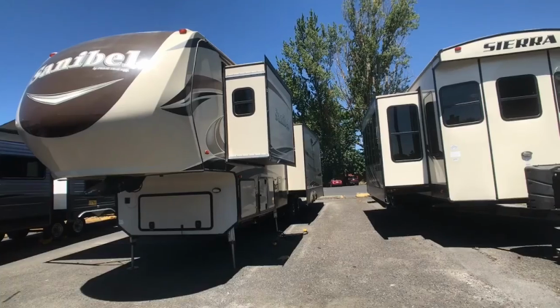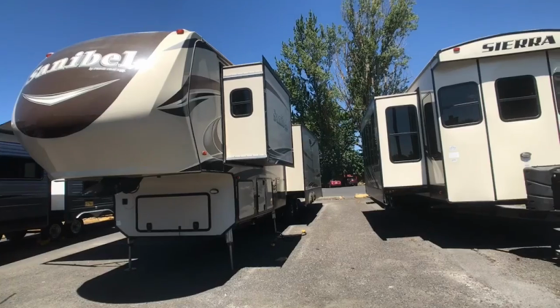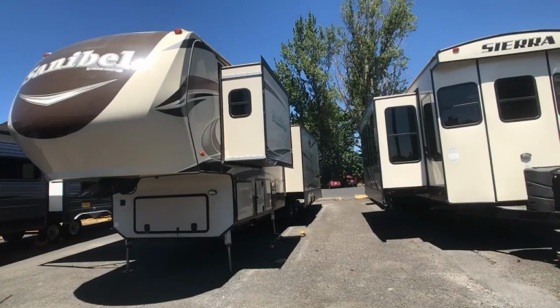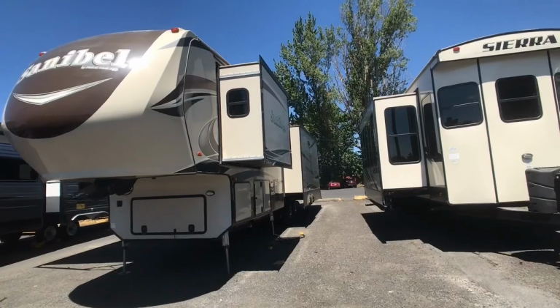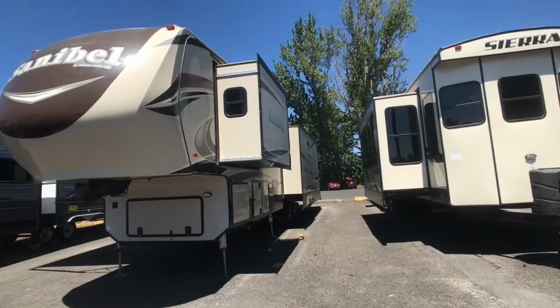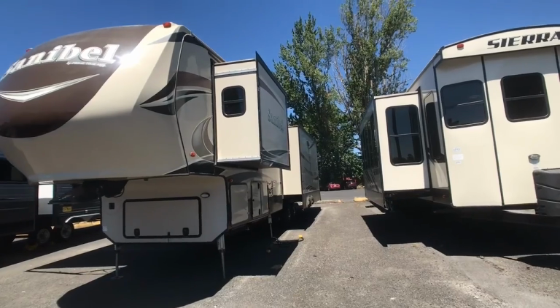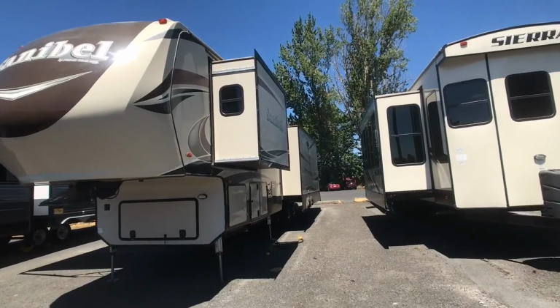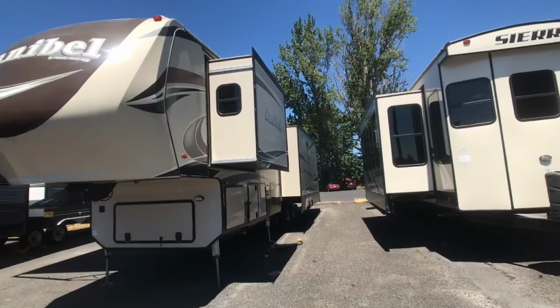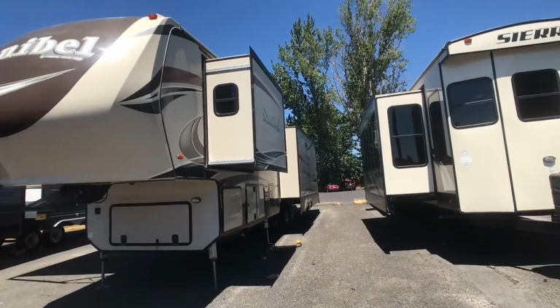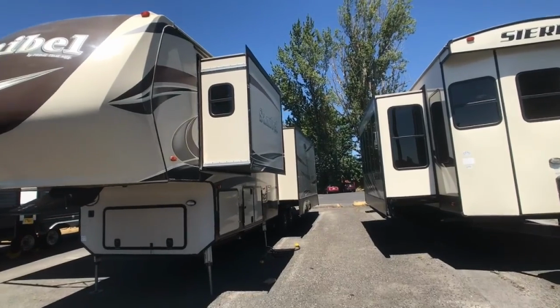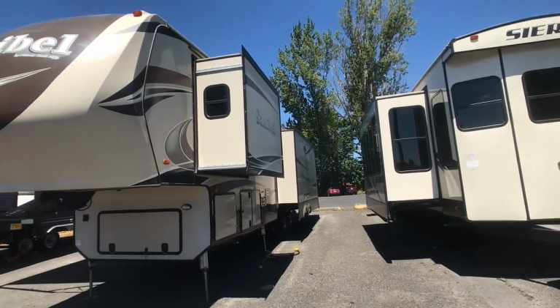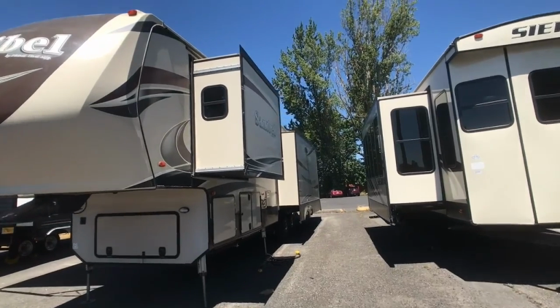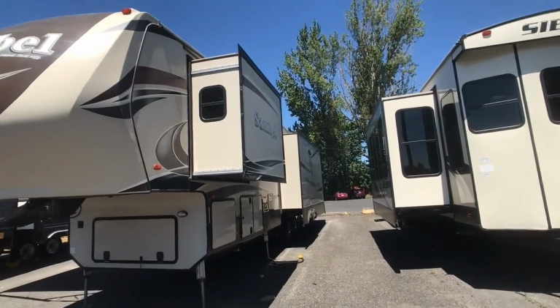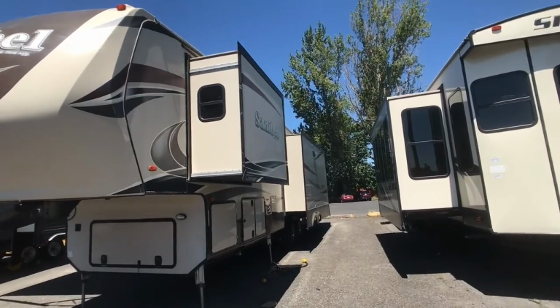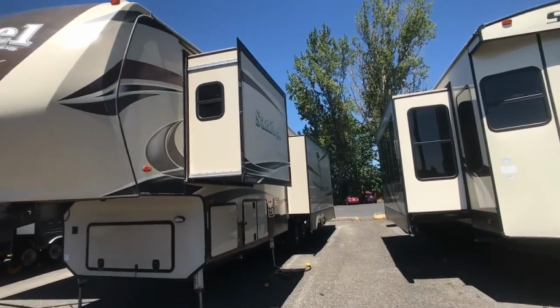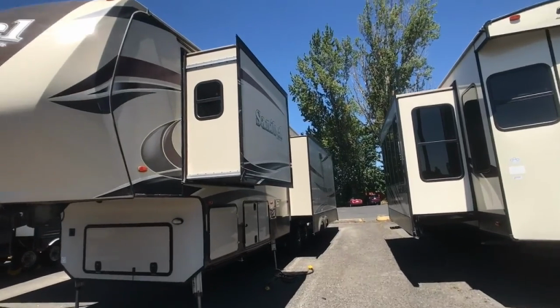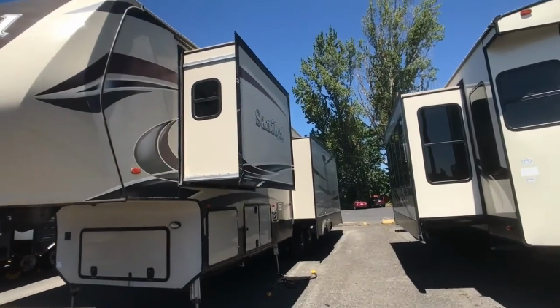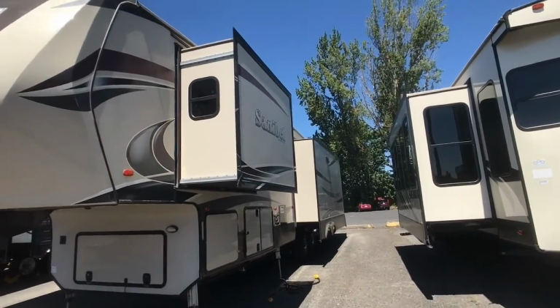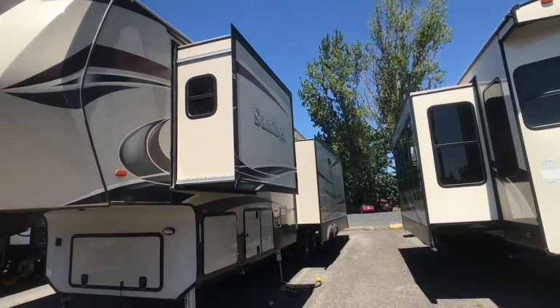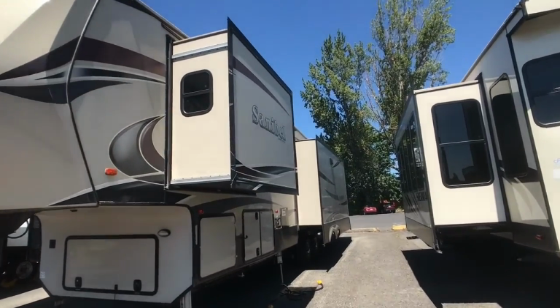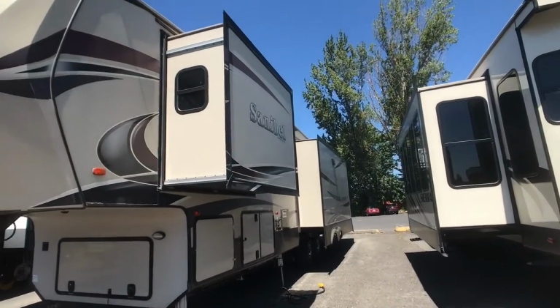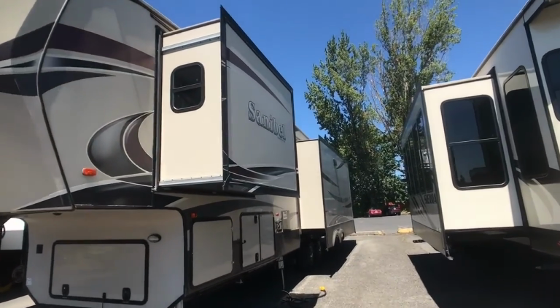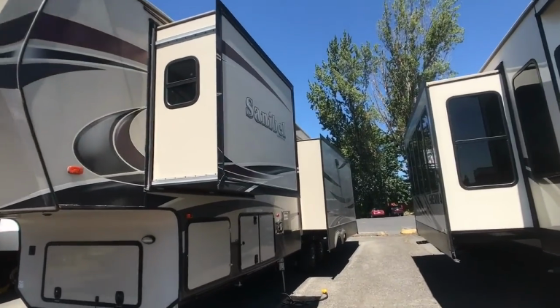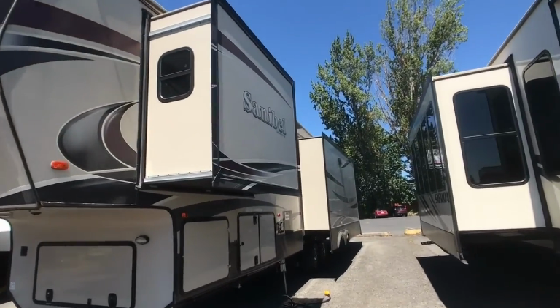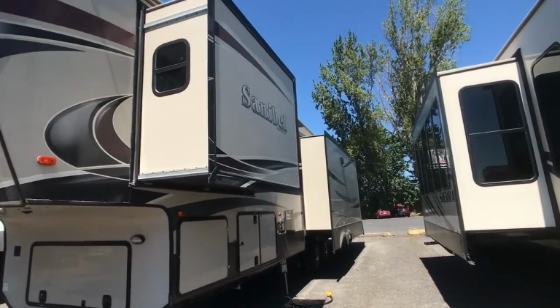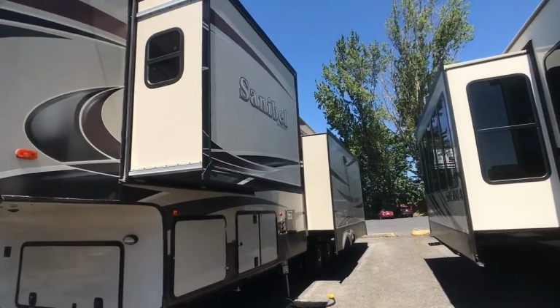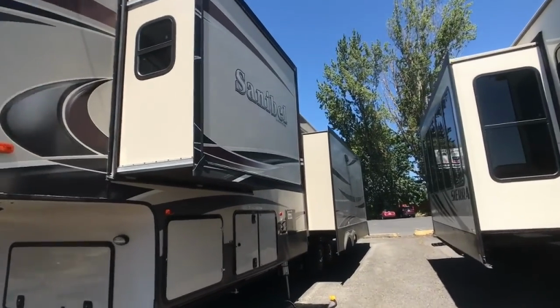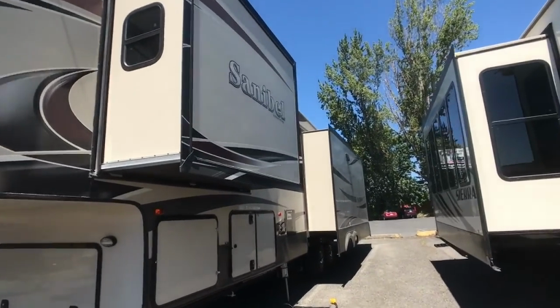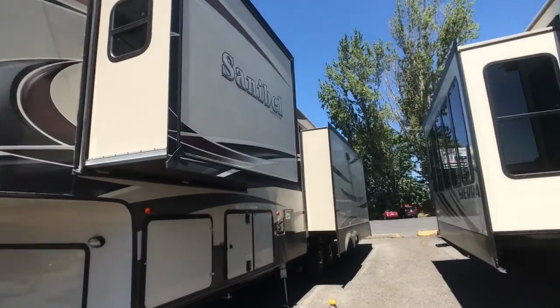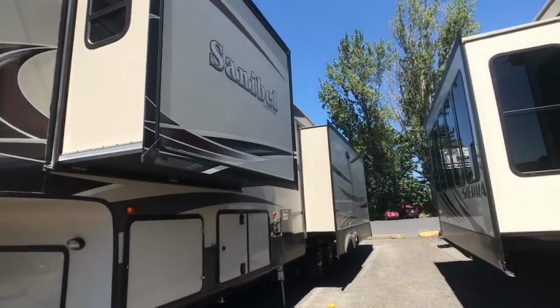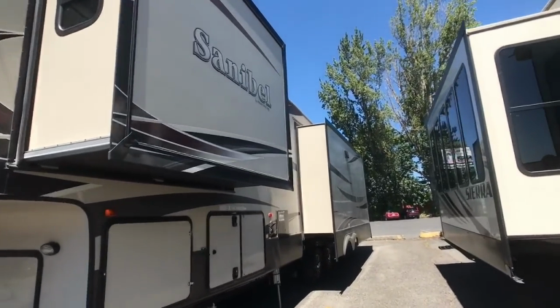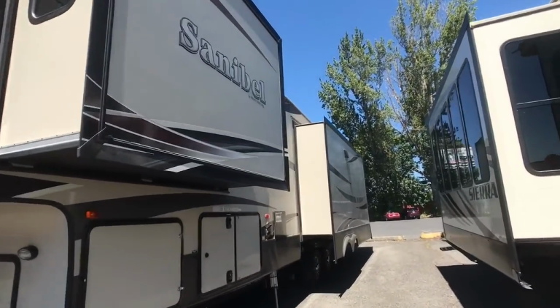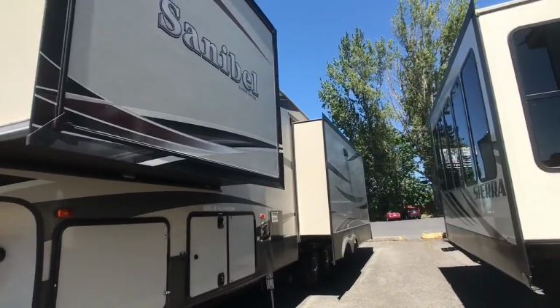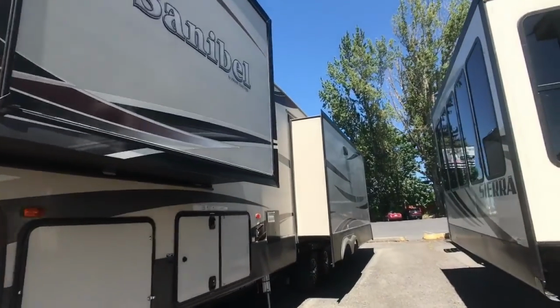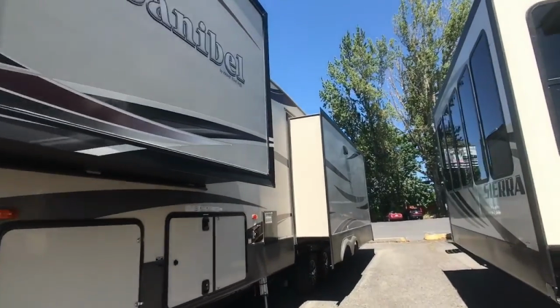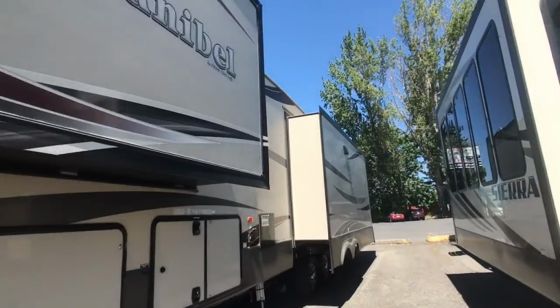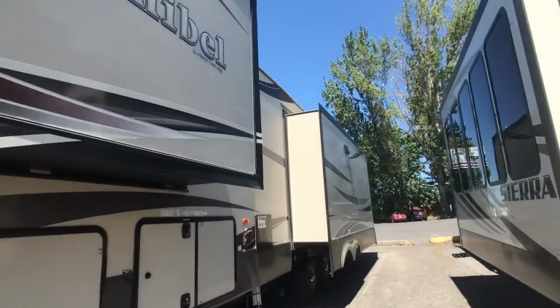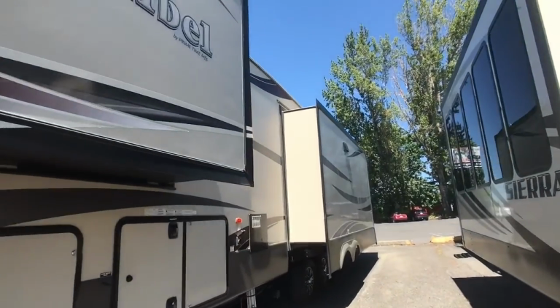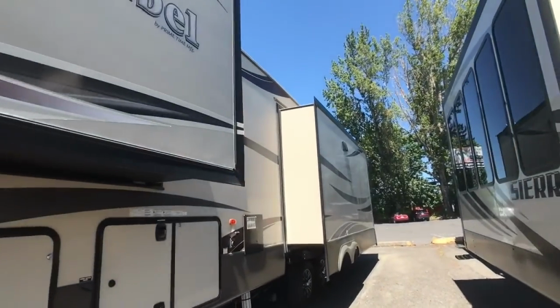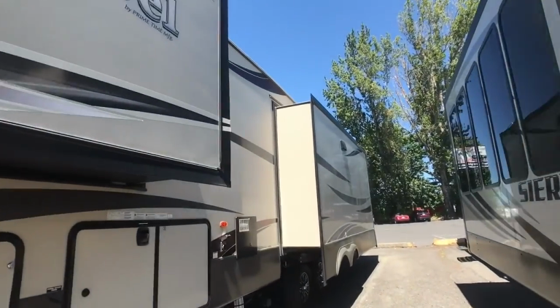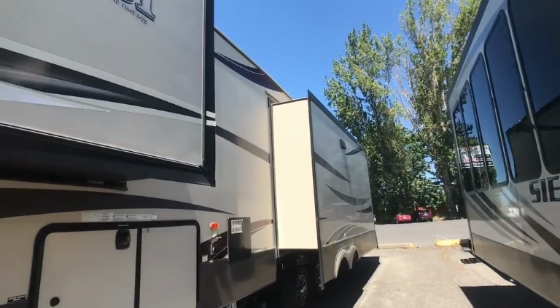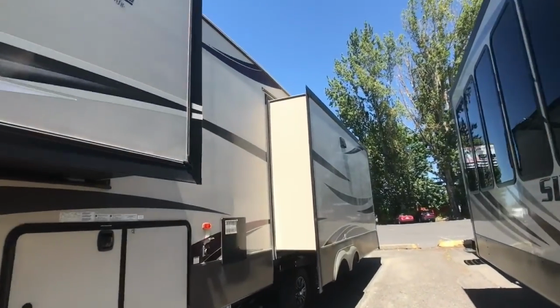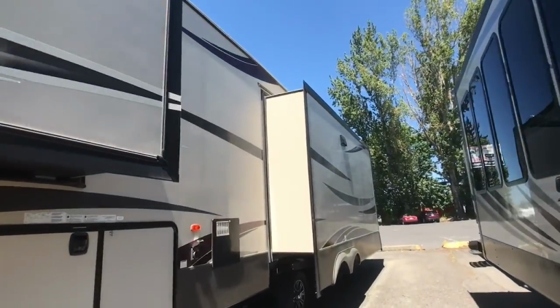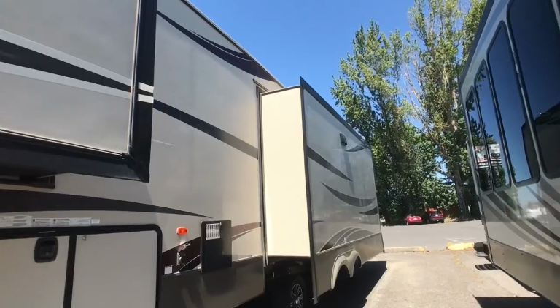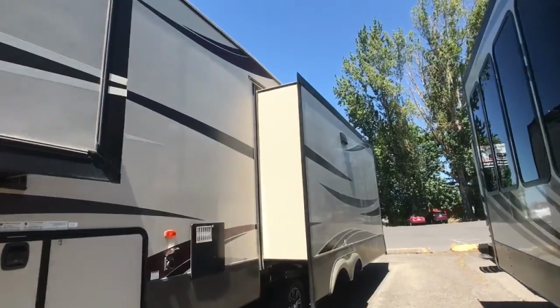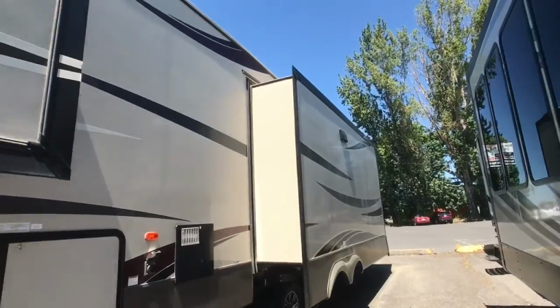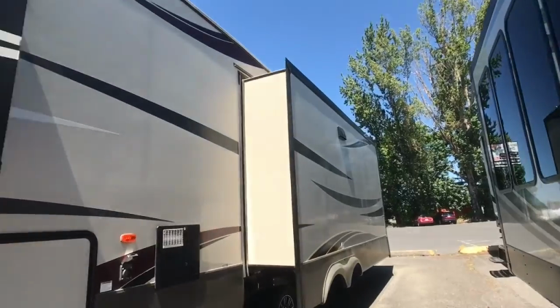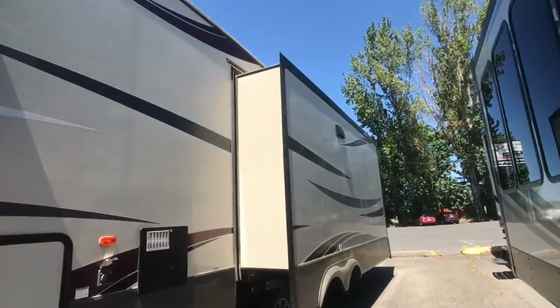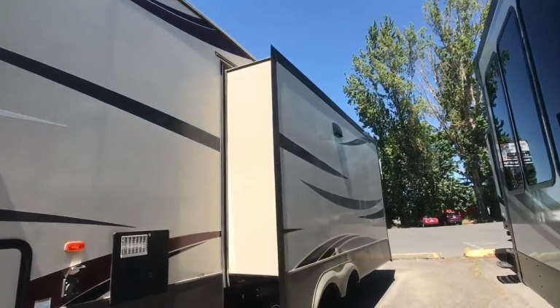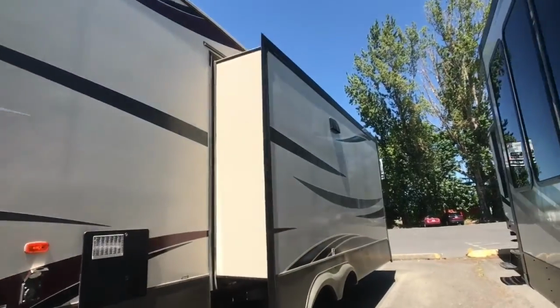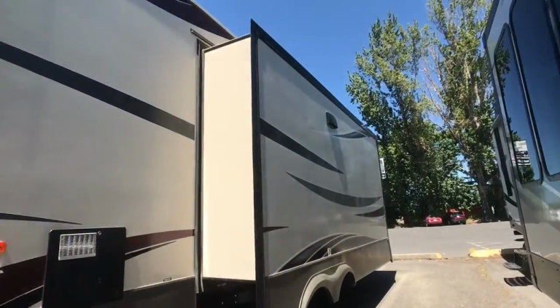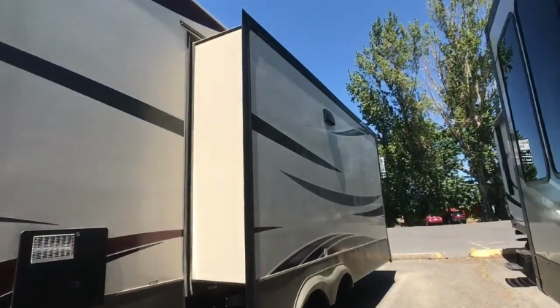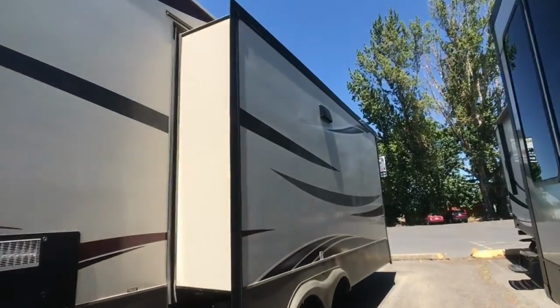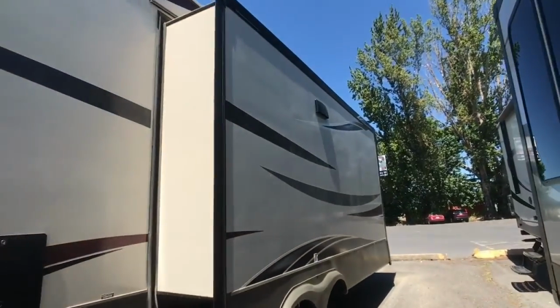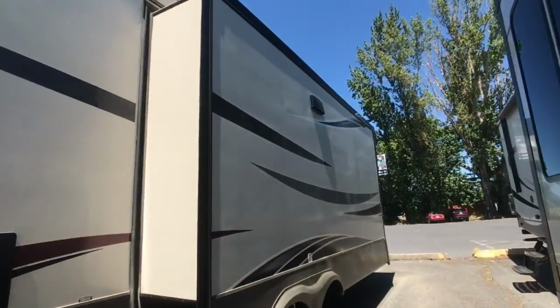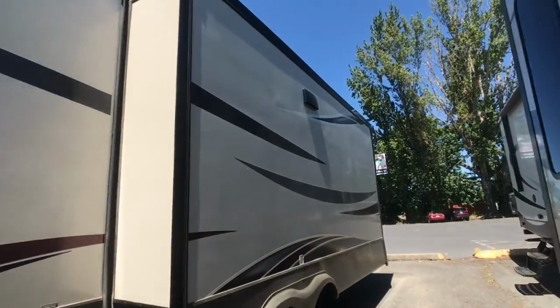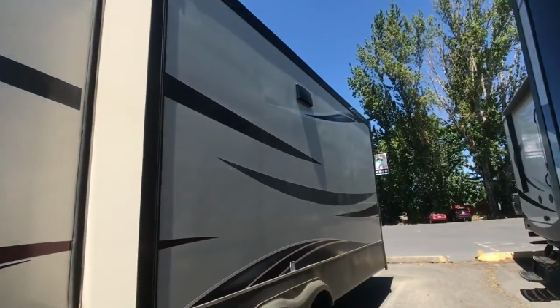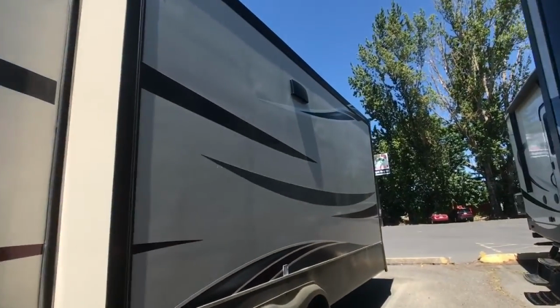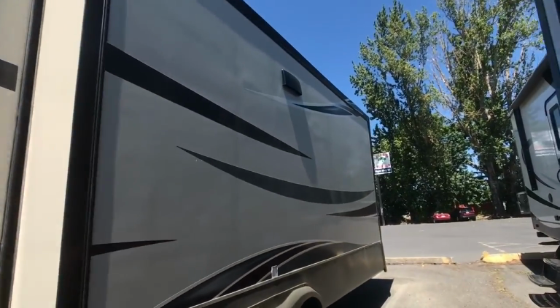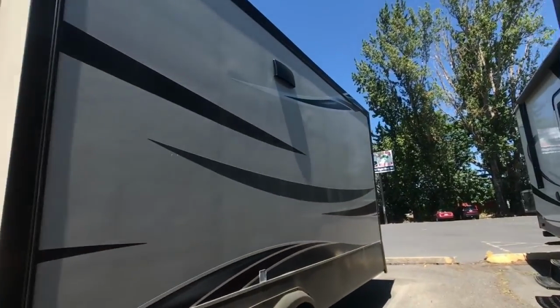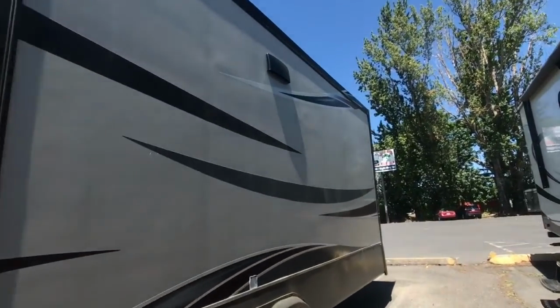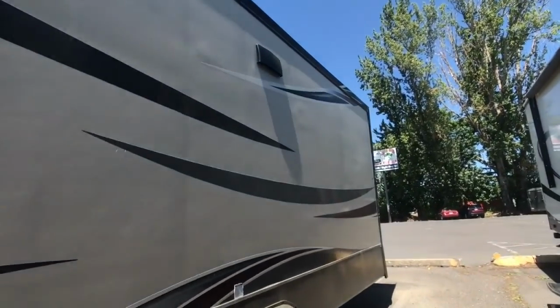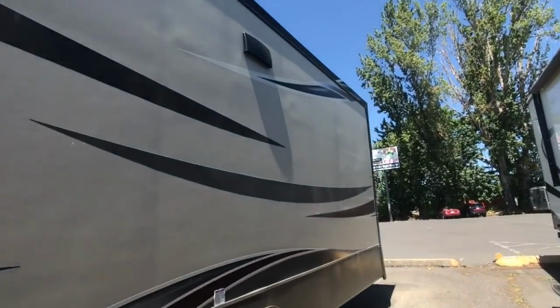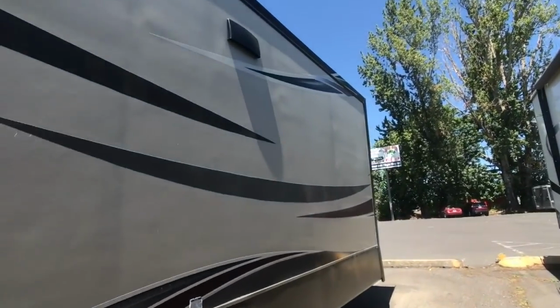This is a 2017 Sanibel 3551, 39-foot fifth wheel. This comes with three slides.